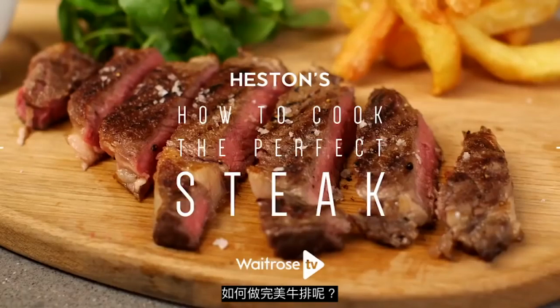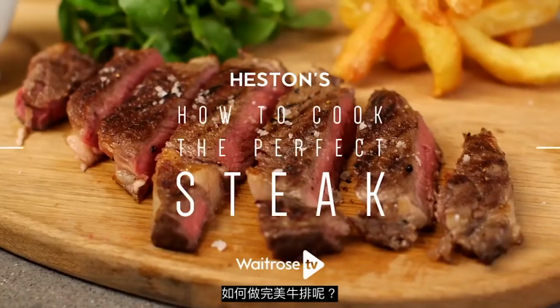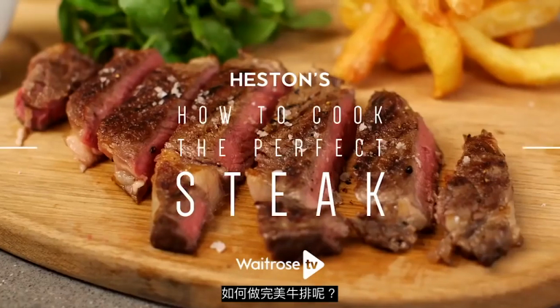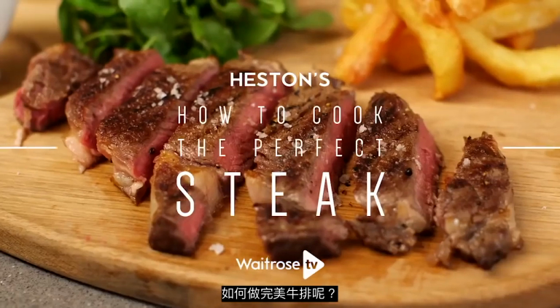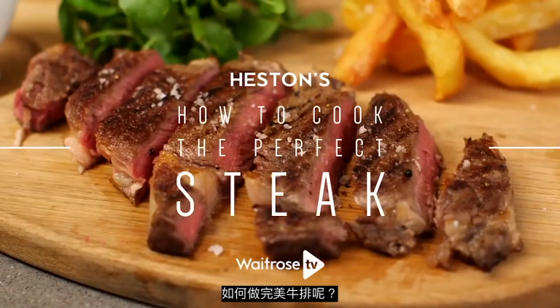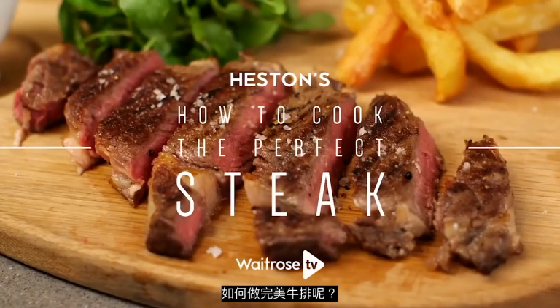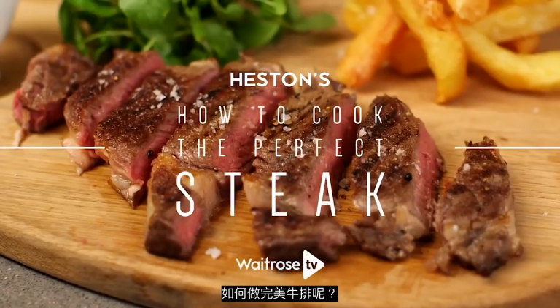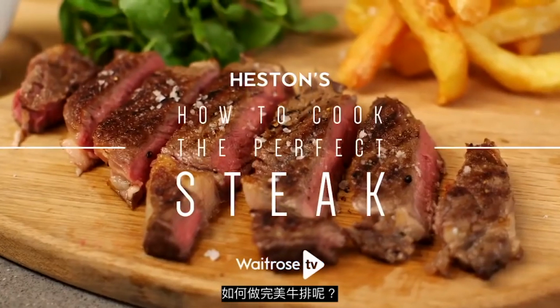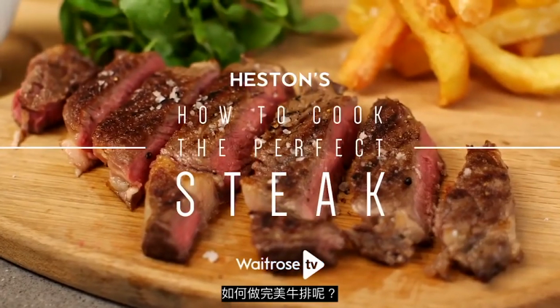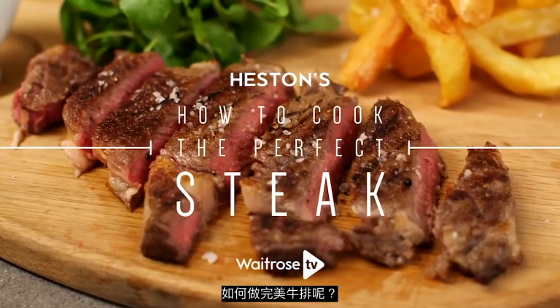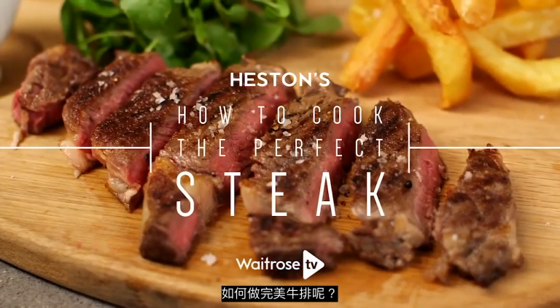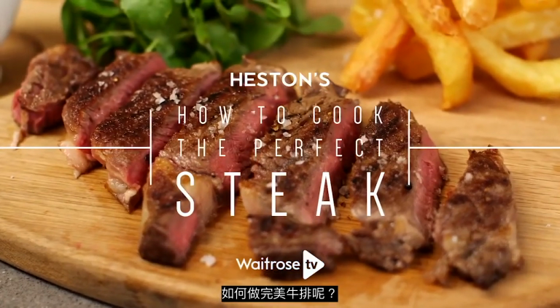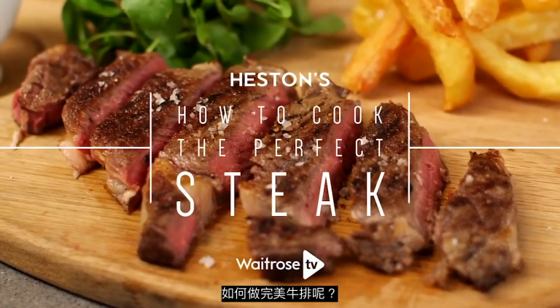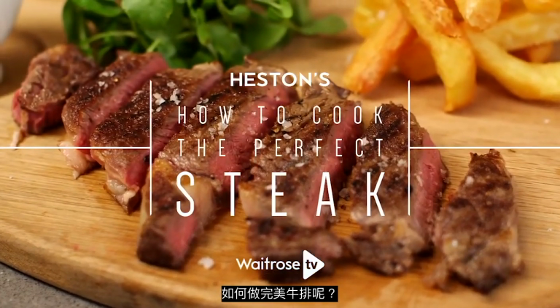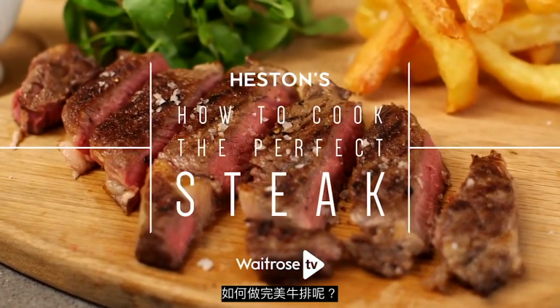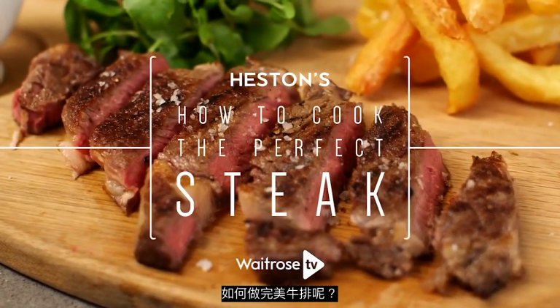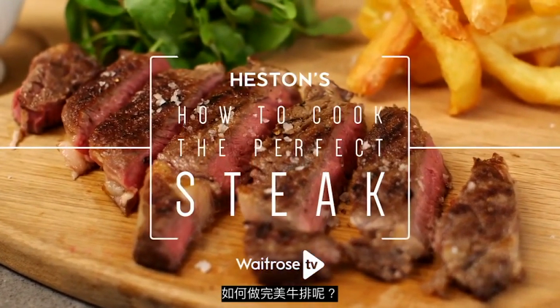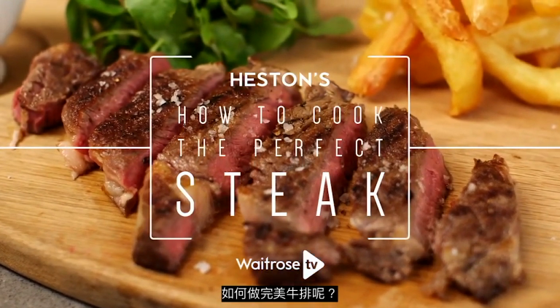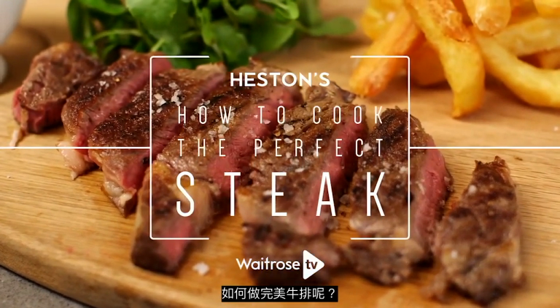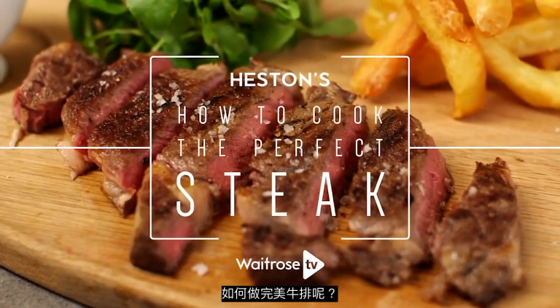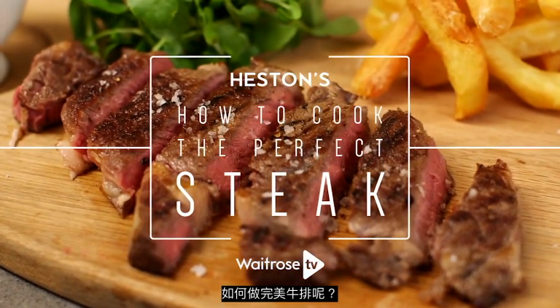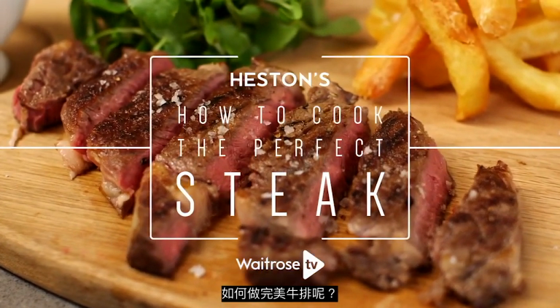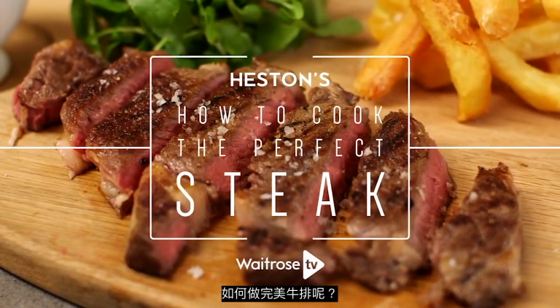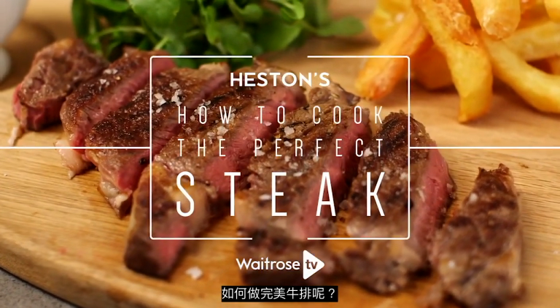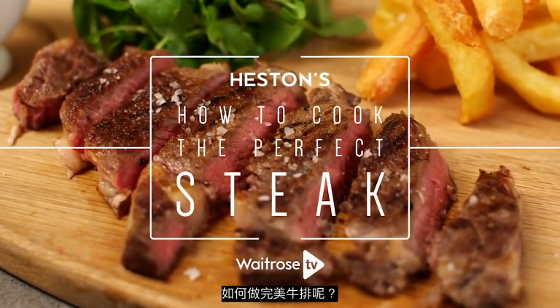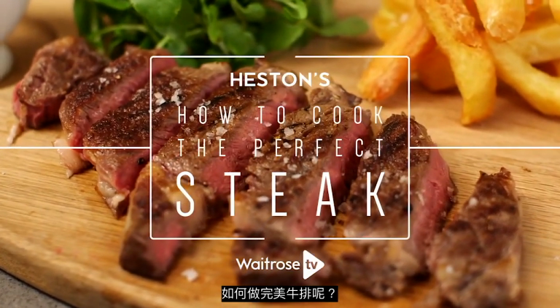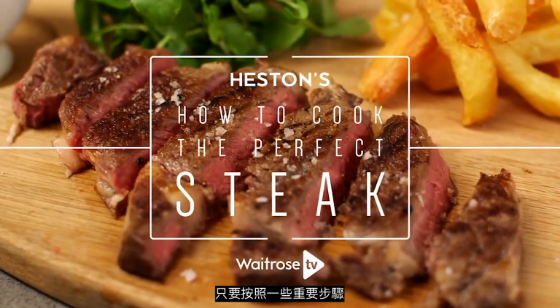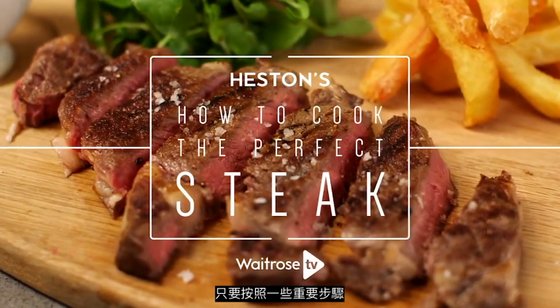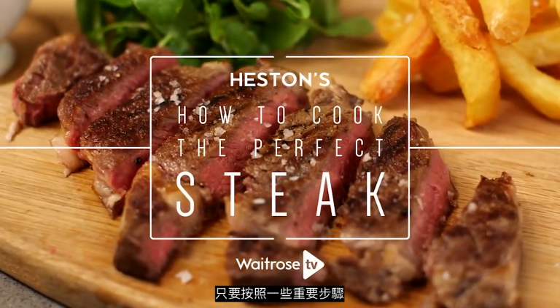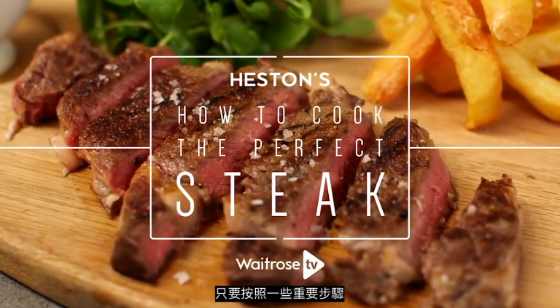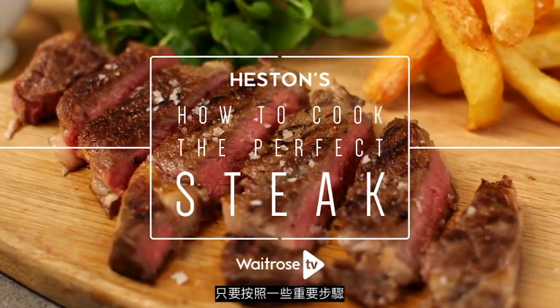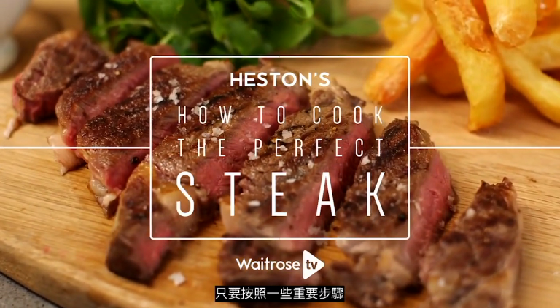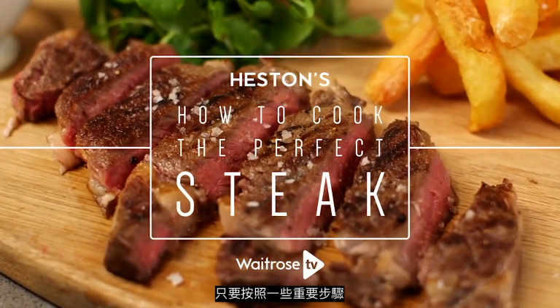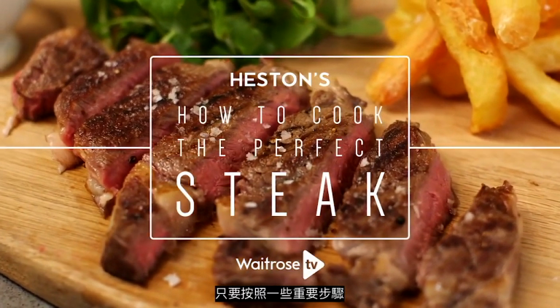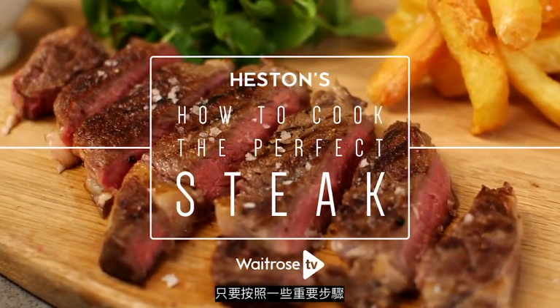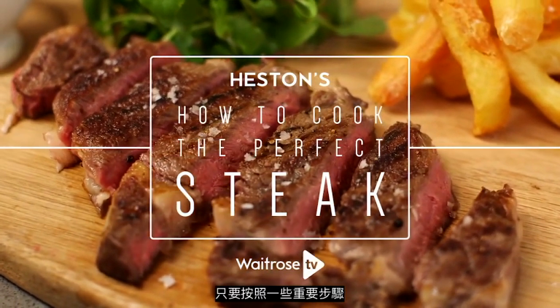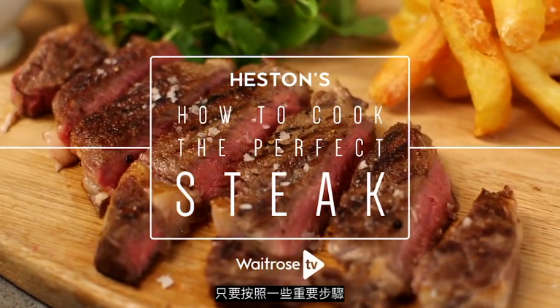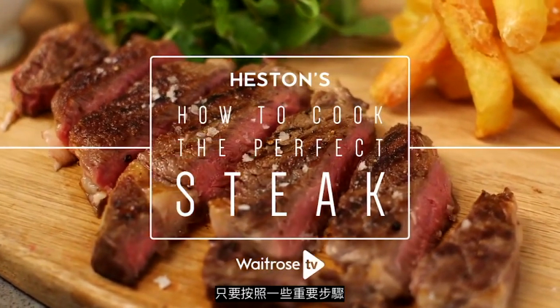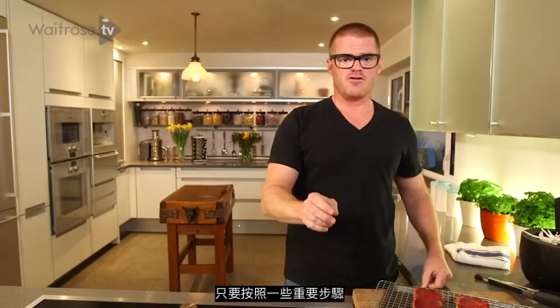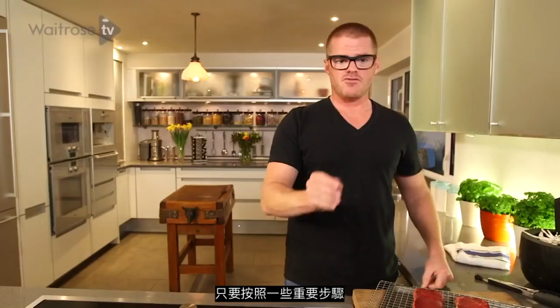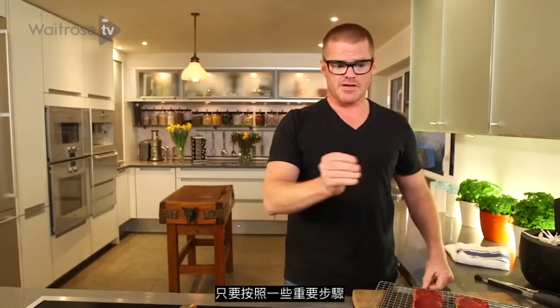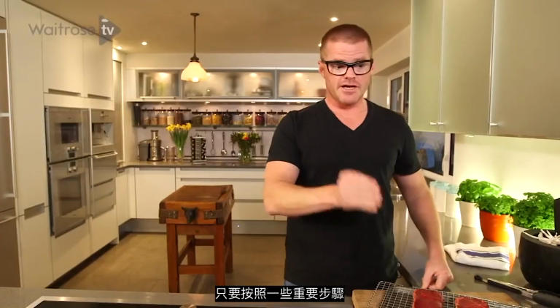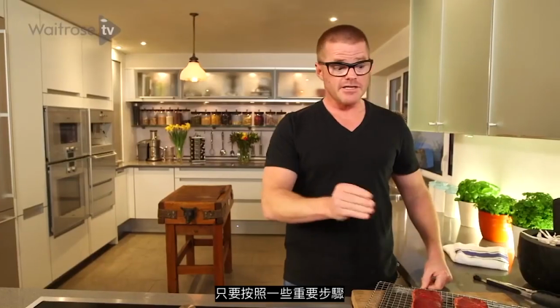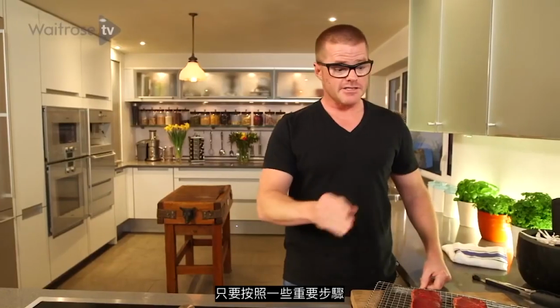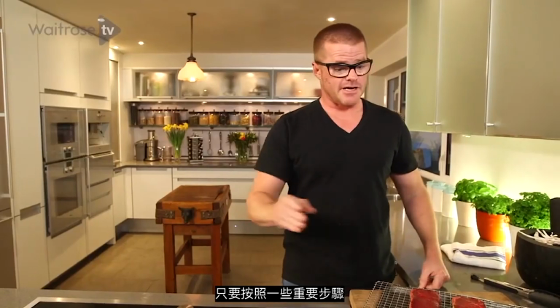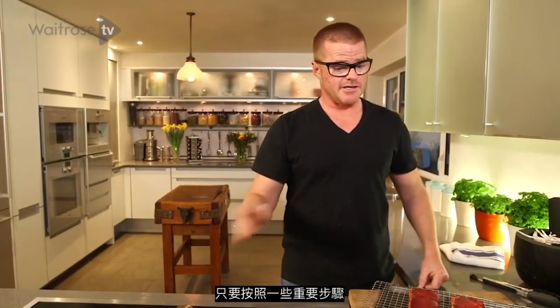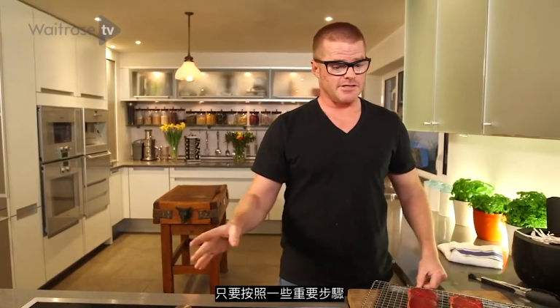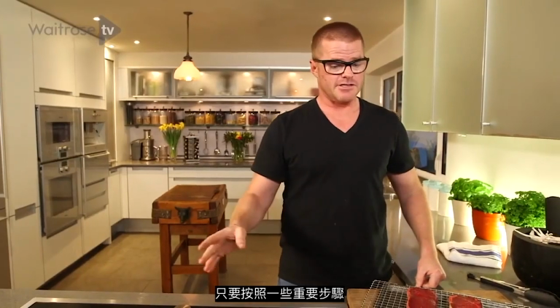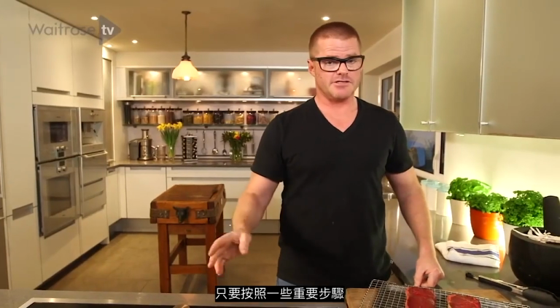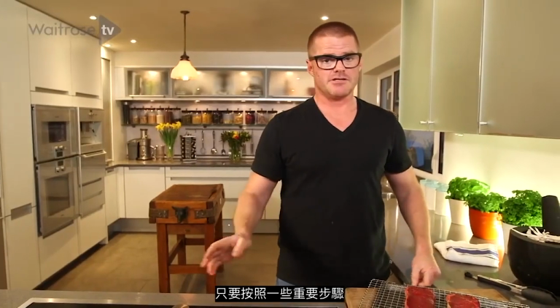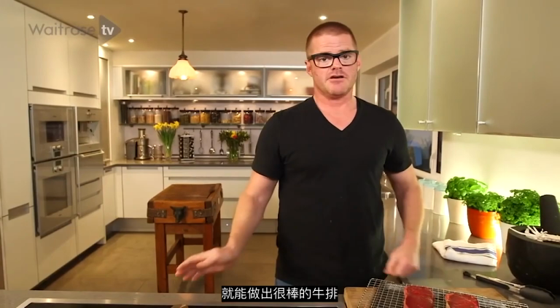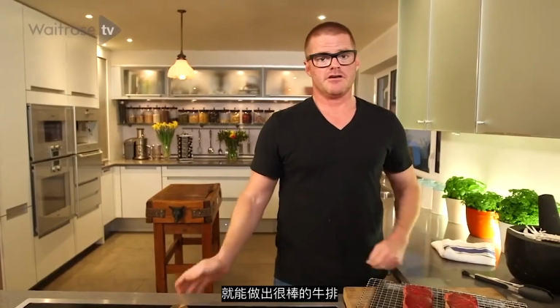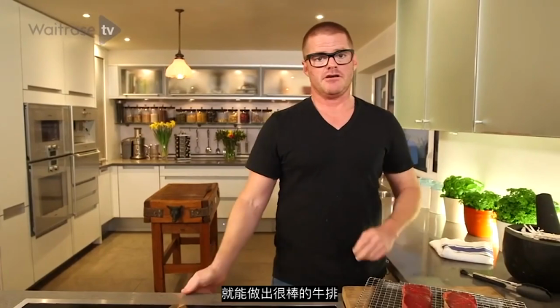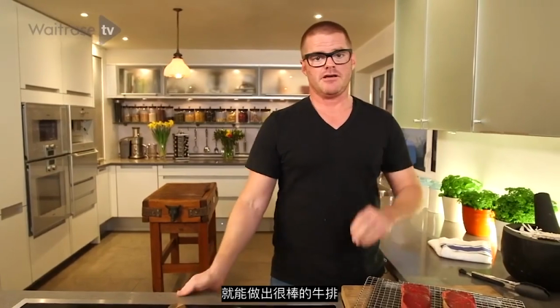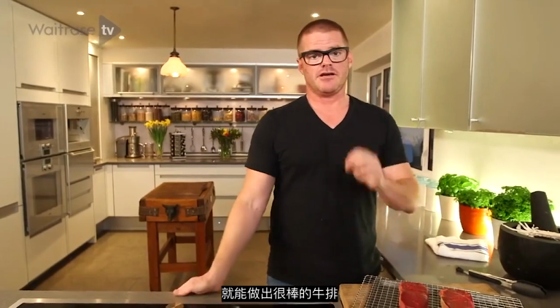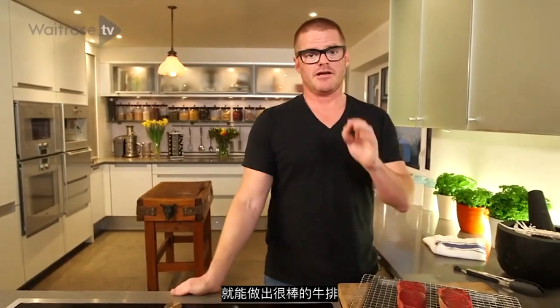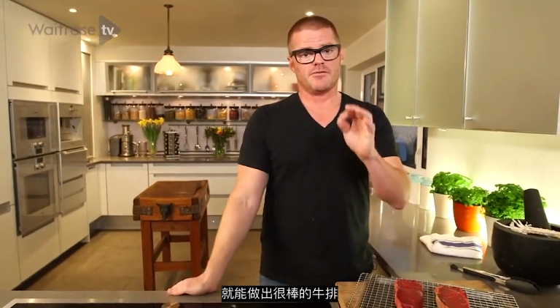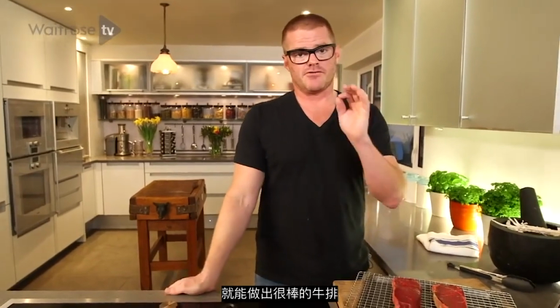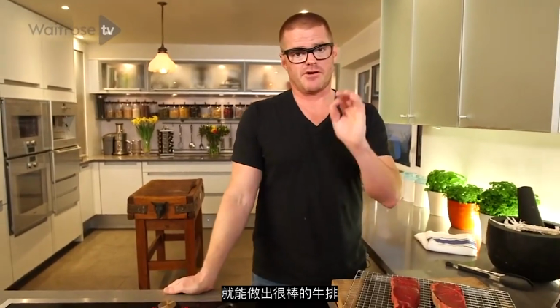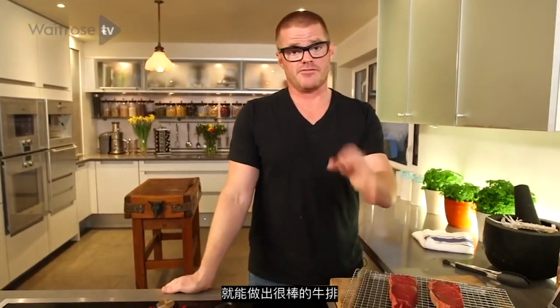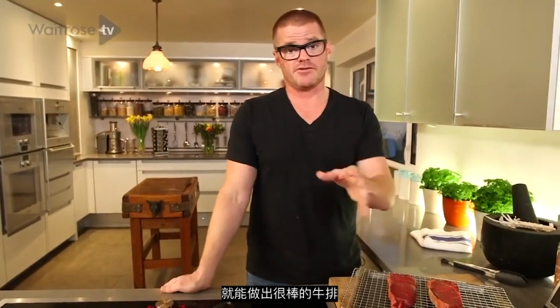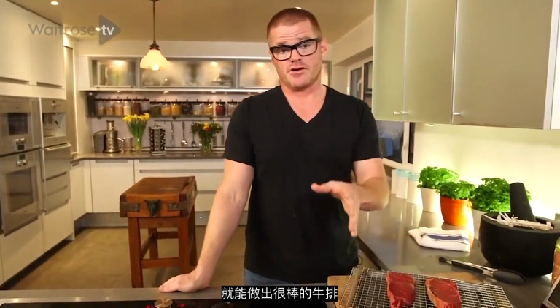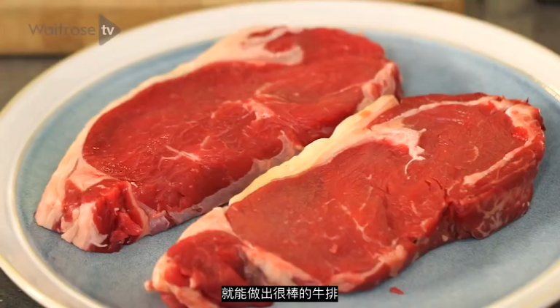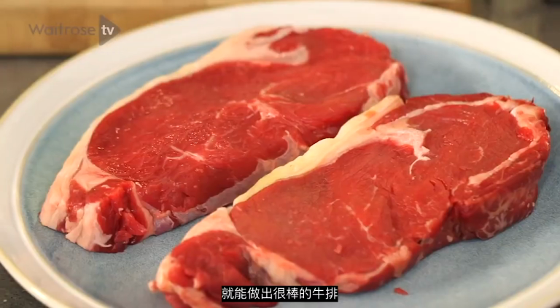How do you cook the perfect steak? Well, if you follow a few key stages, you'll end up with great results.